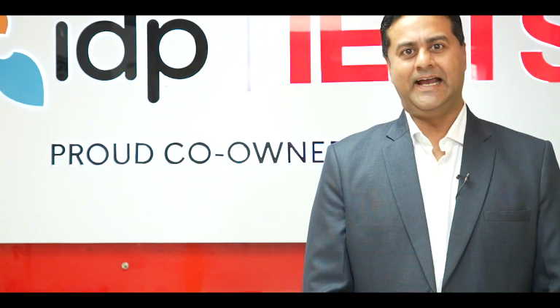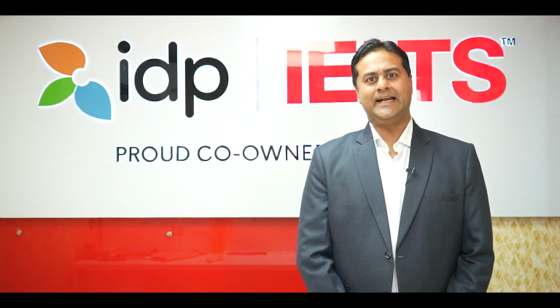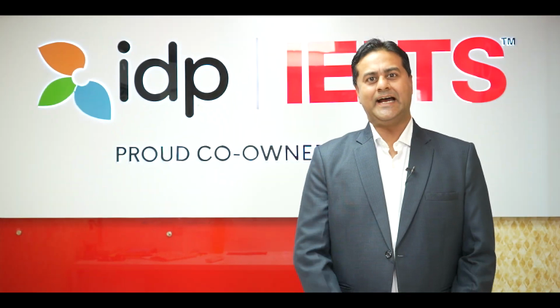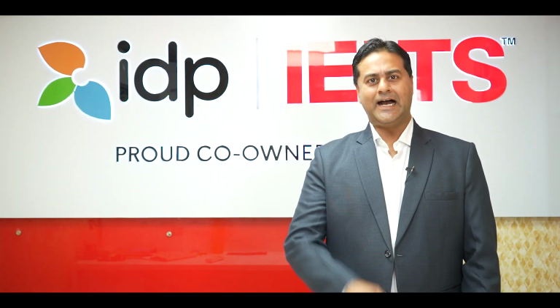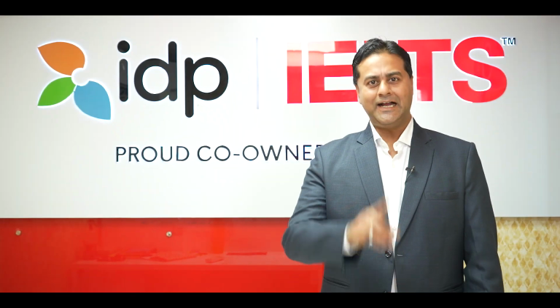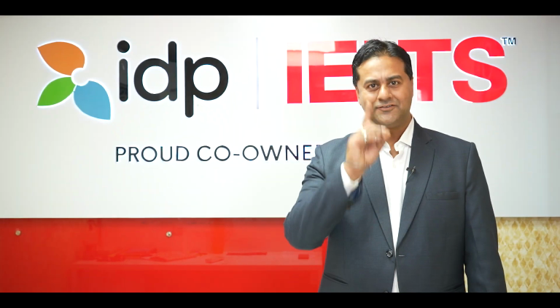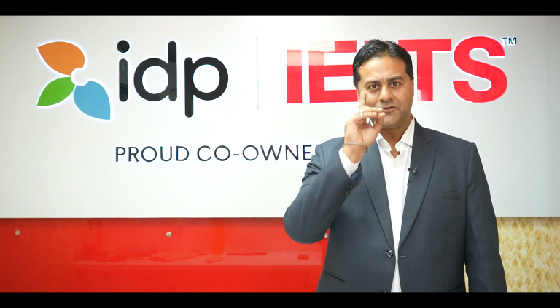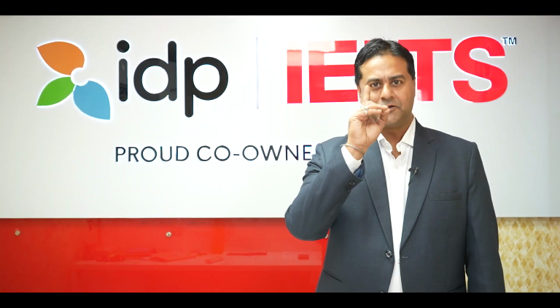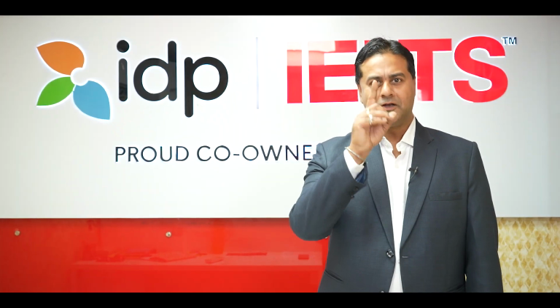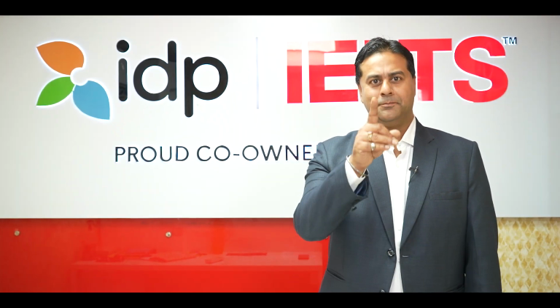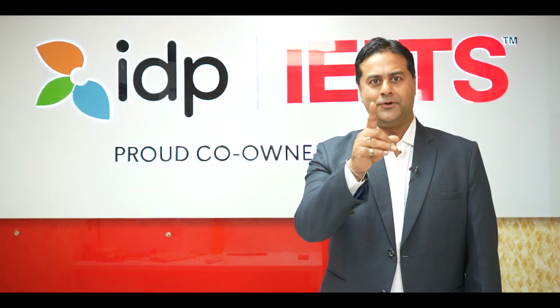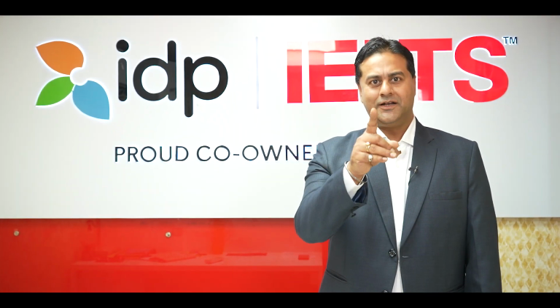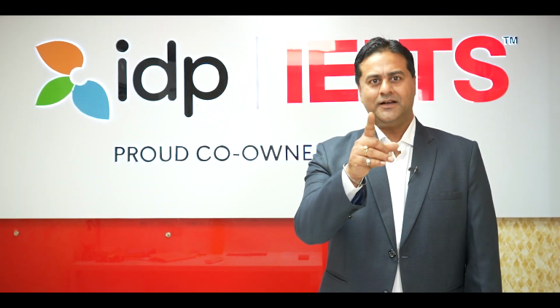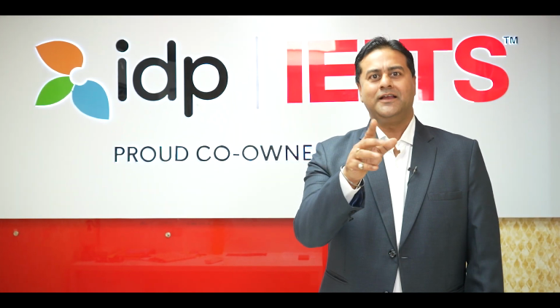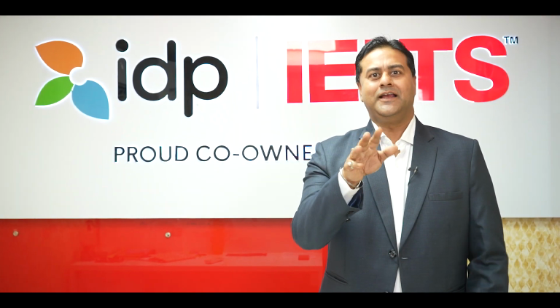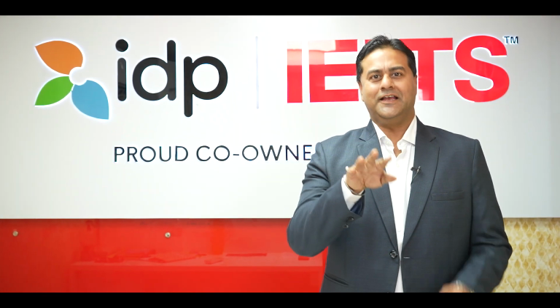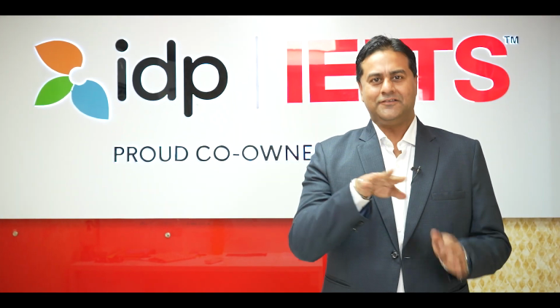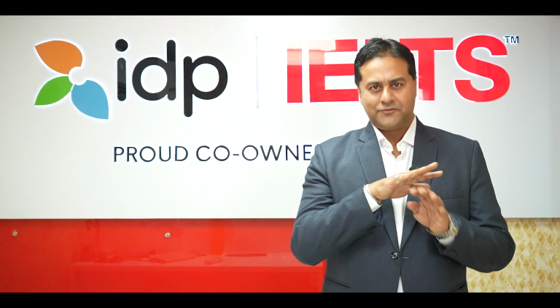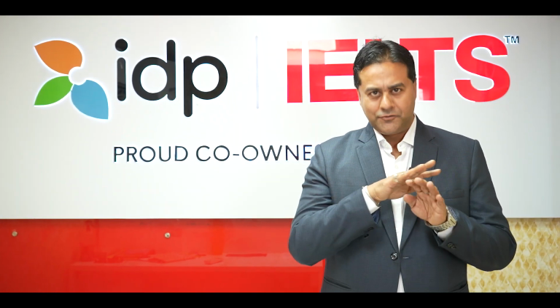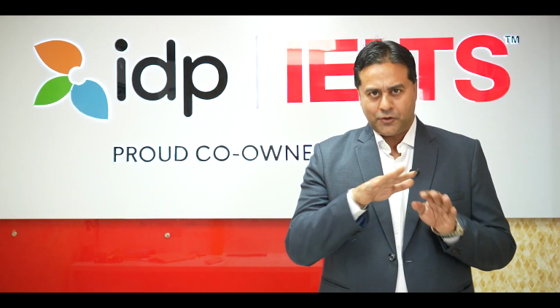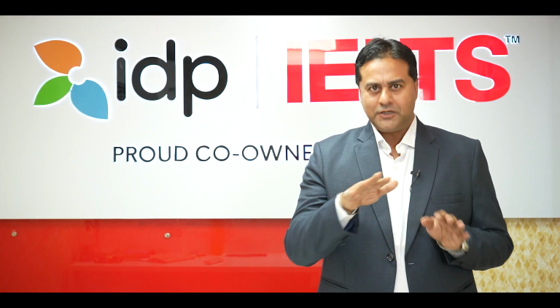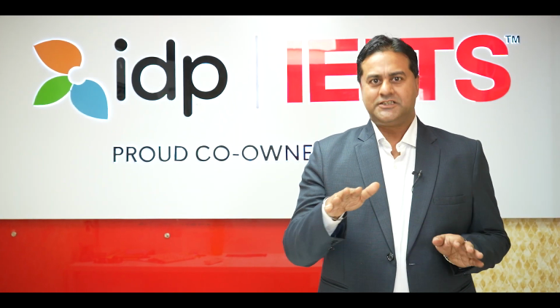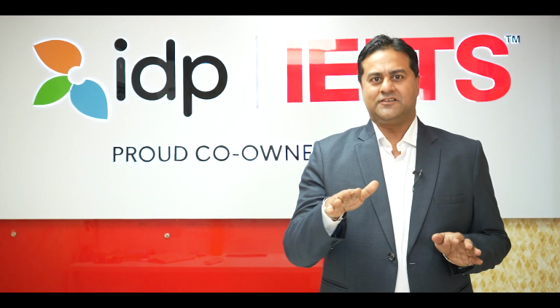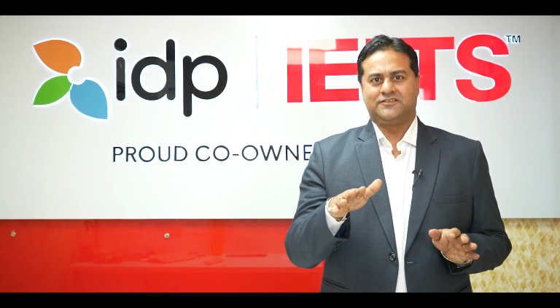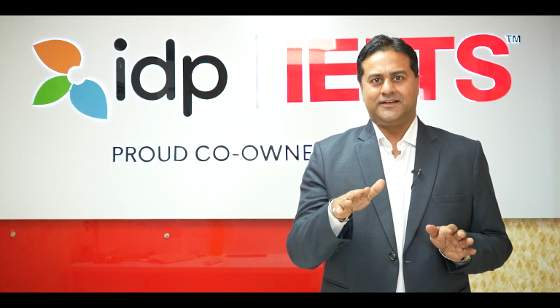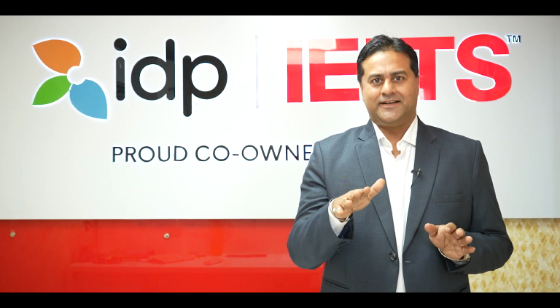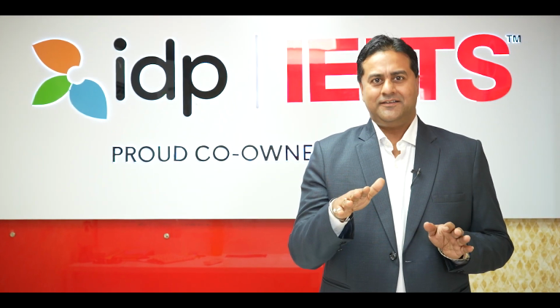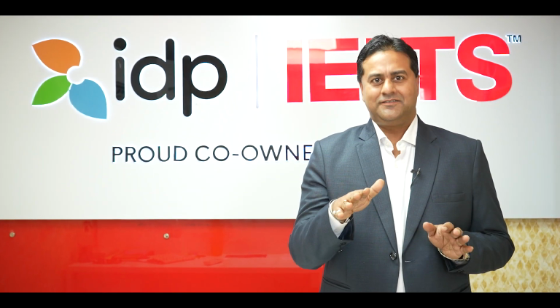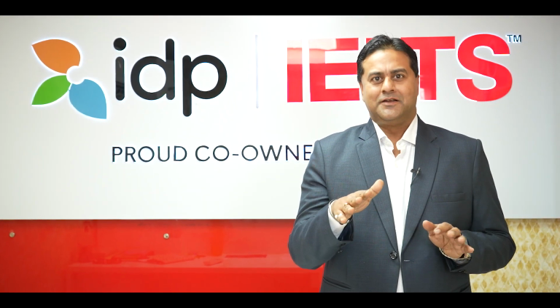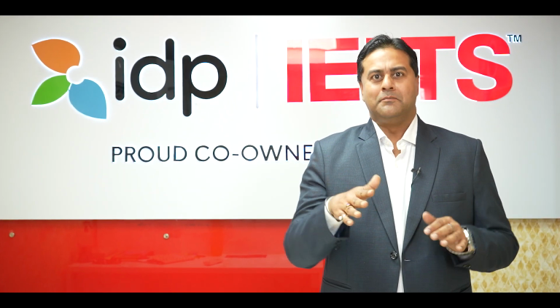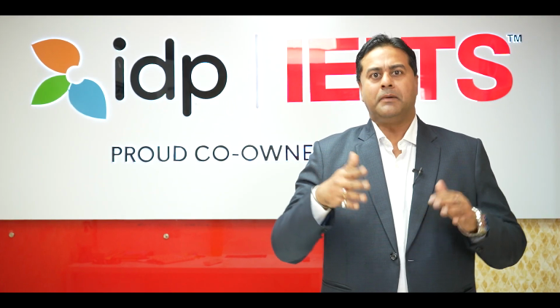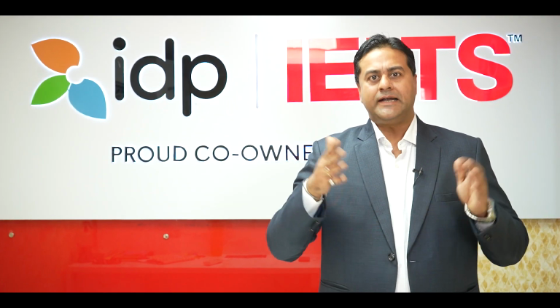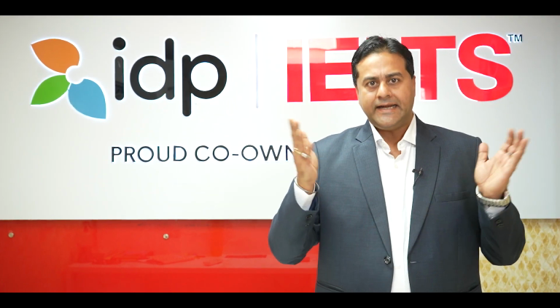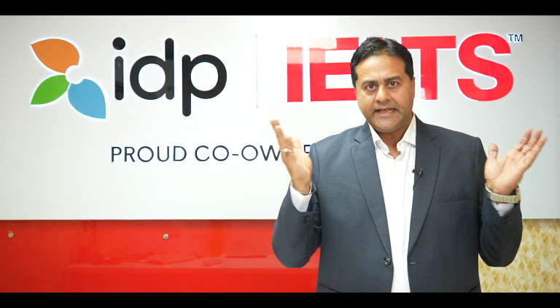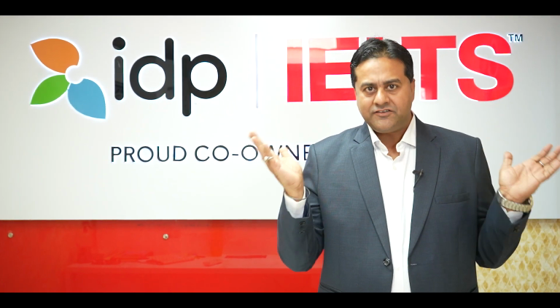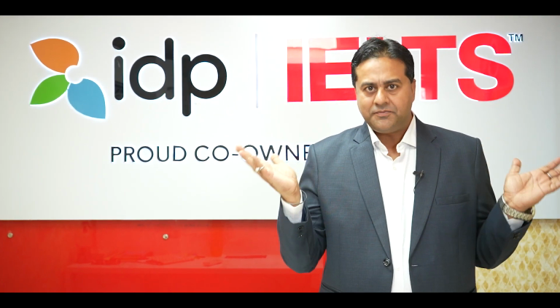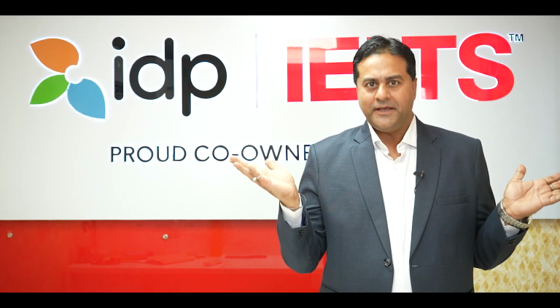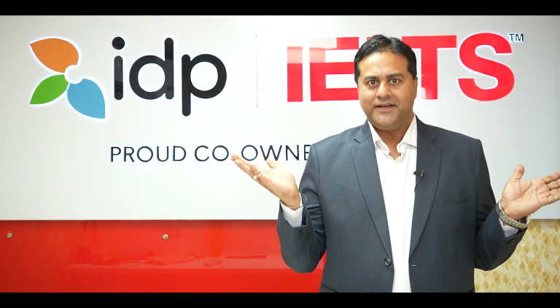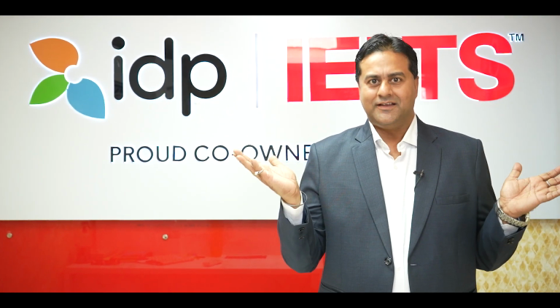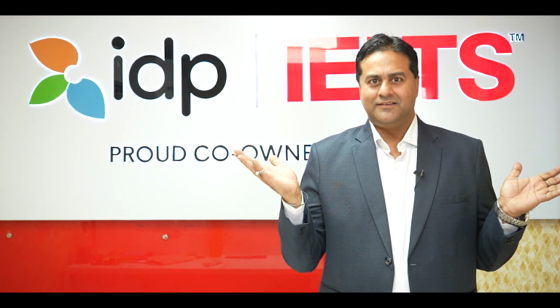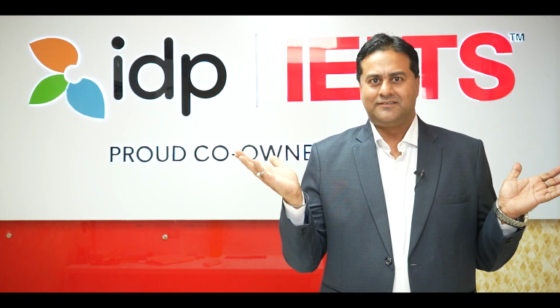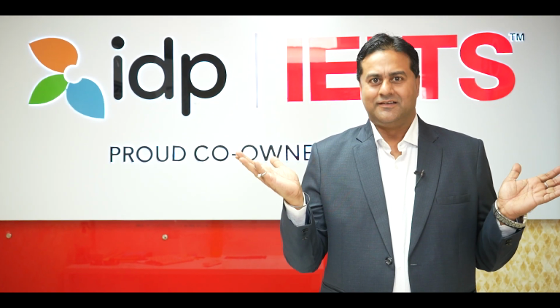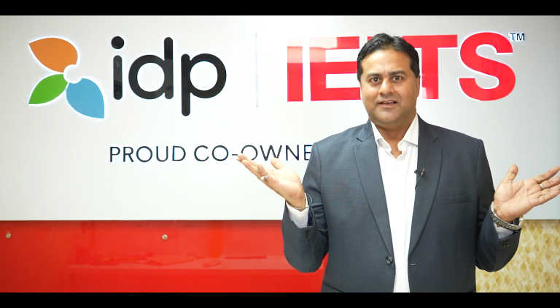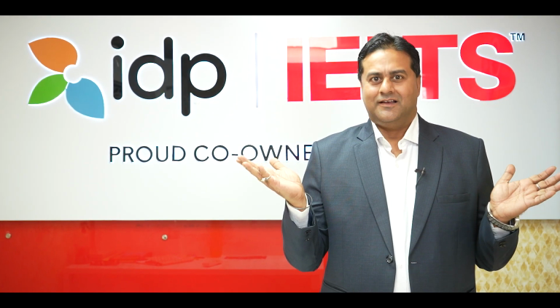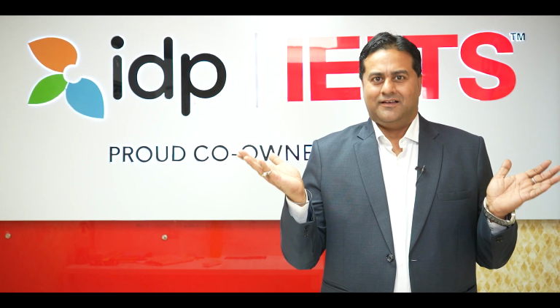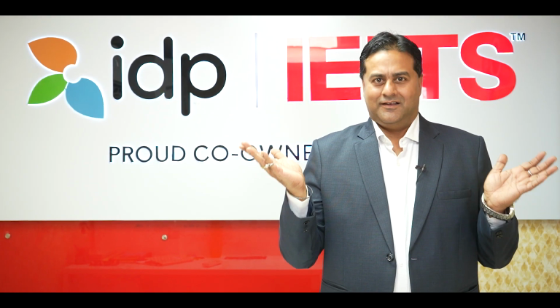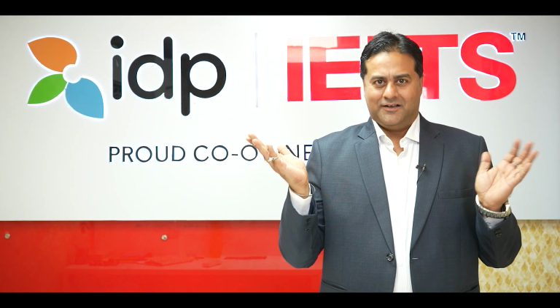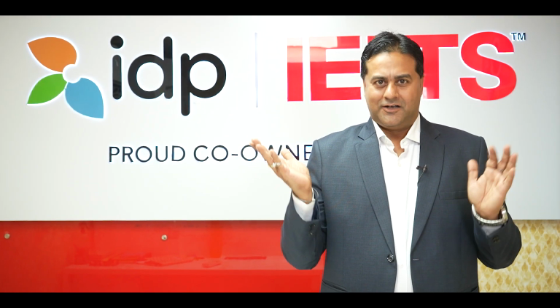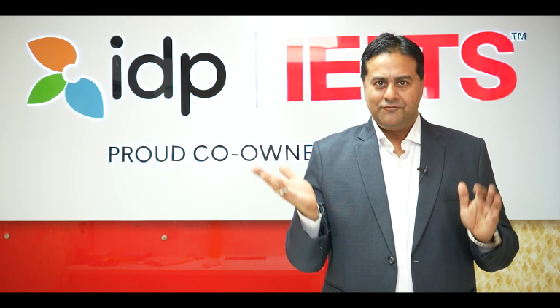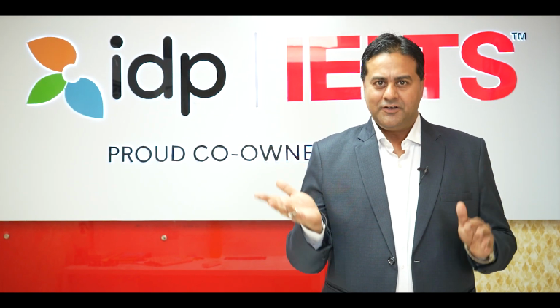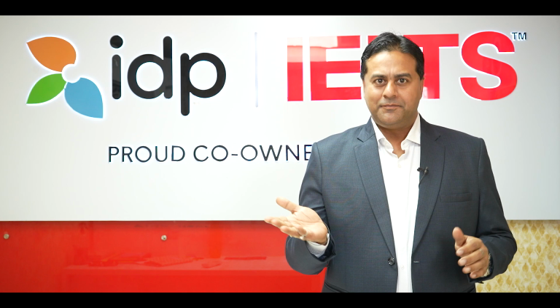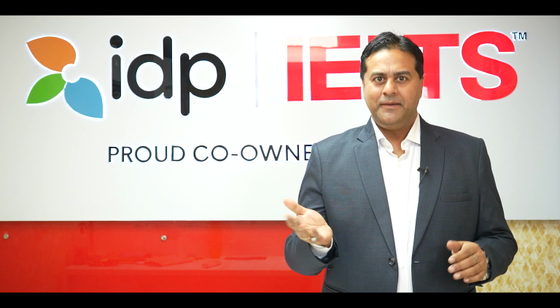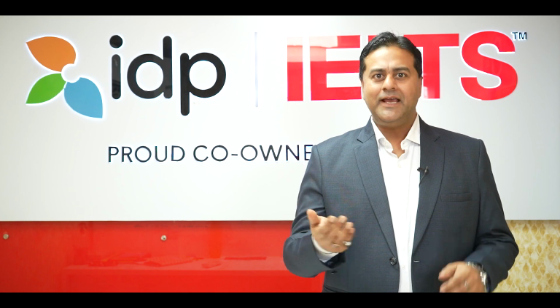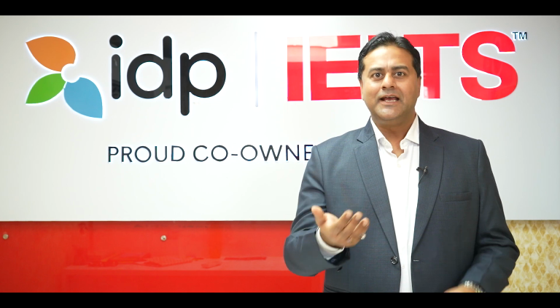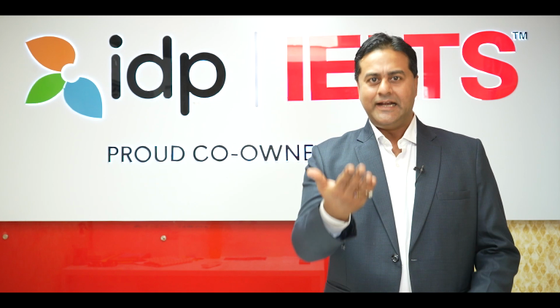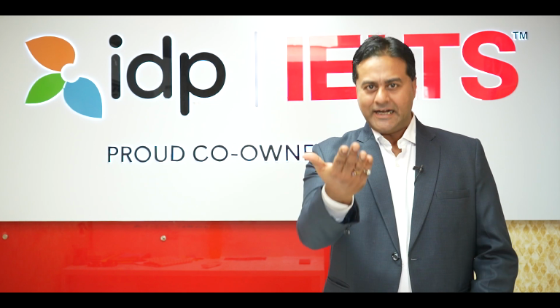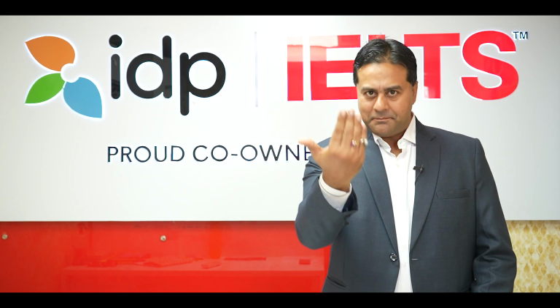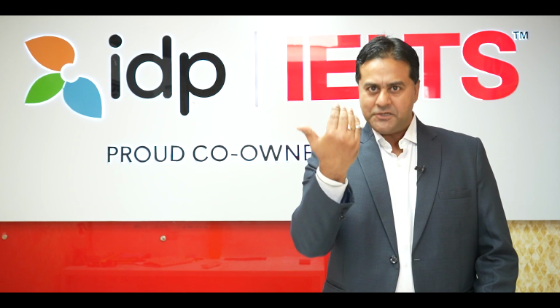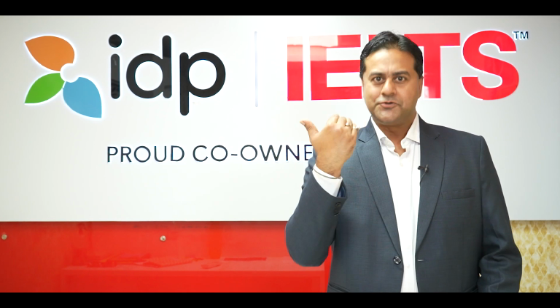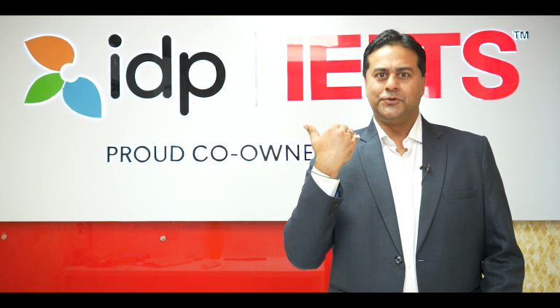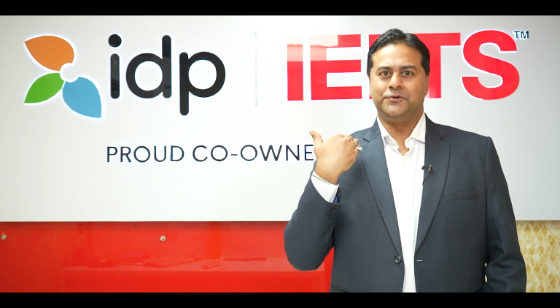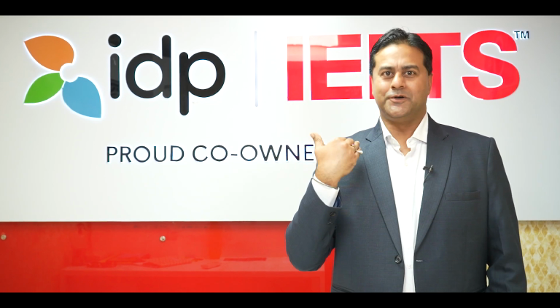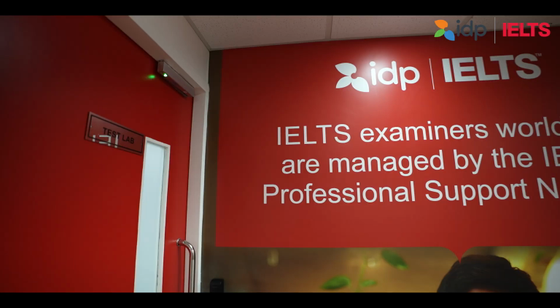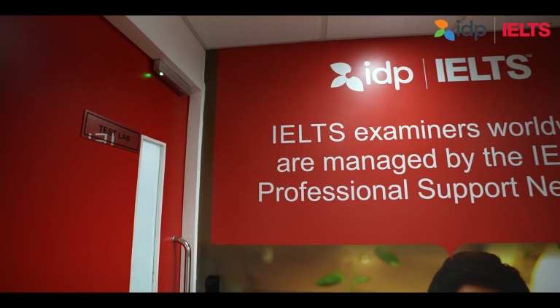An IELTS on computer is not just a test, but an experience. Come with me, let me show you around.